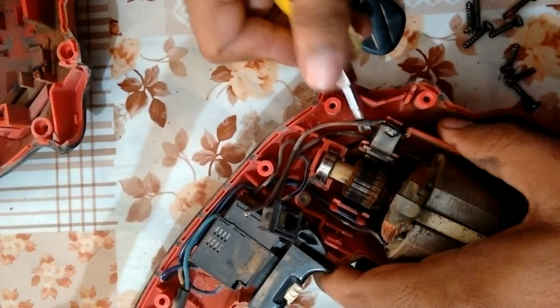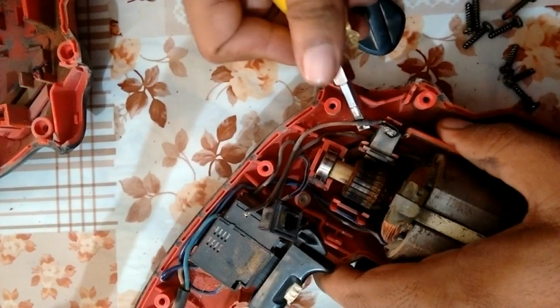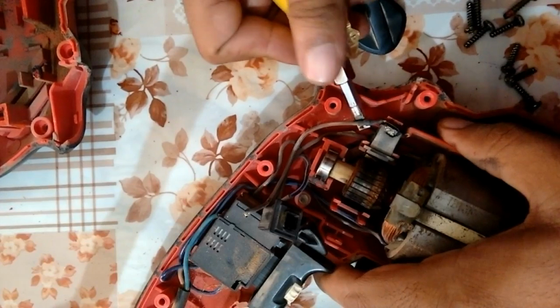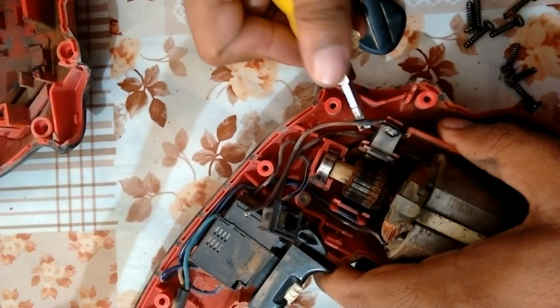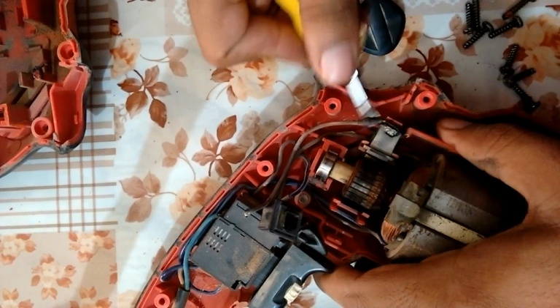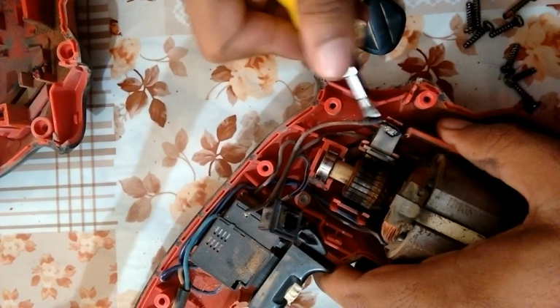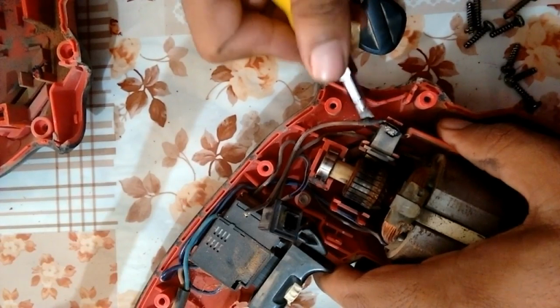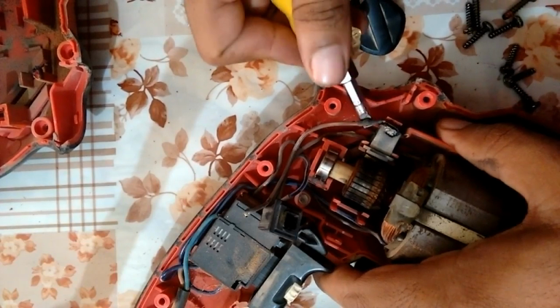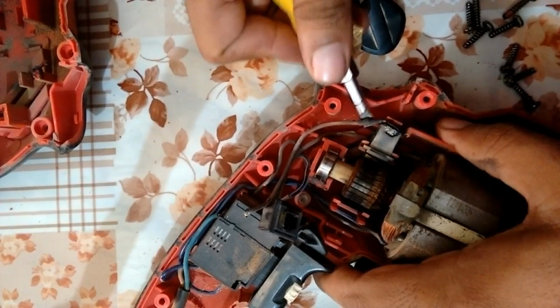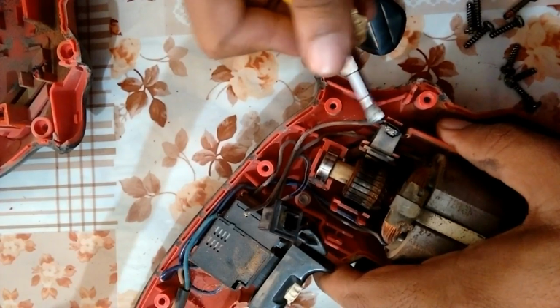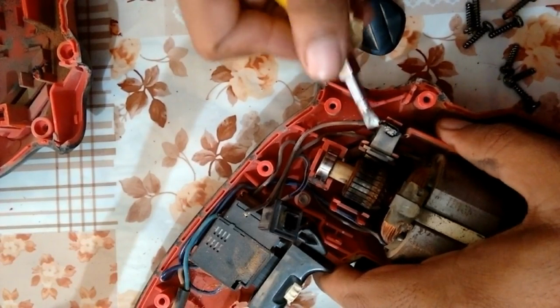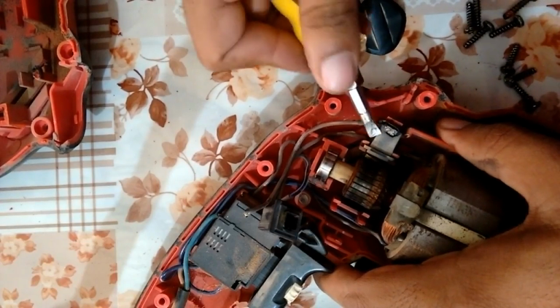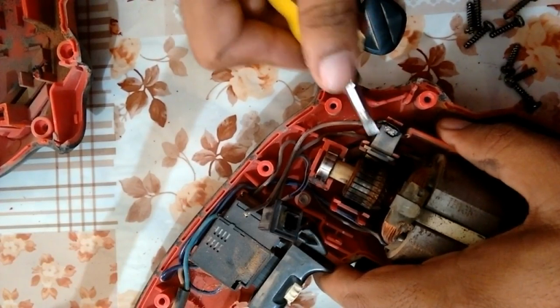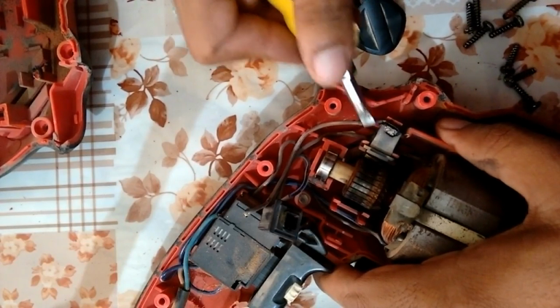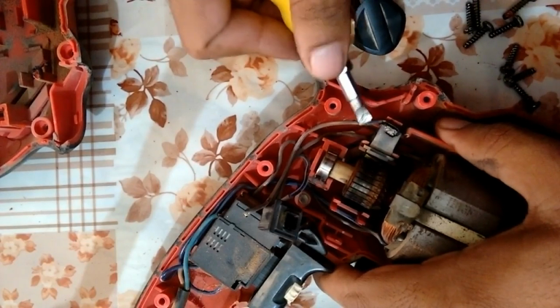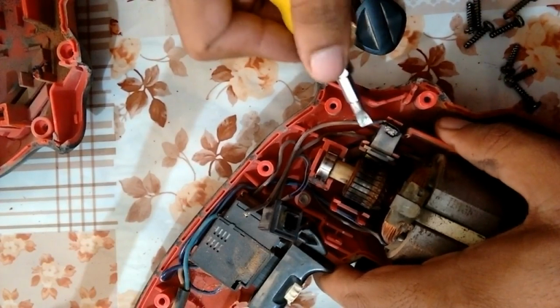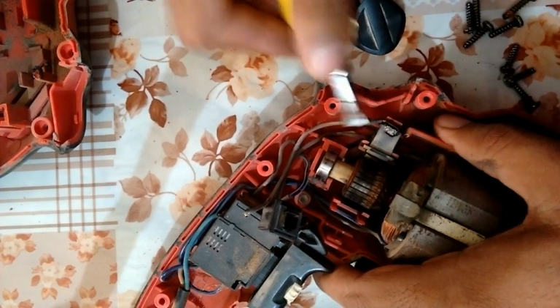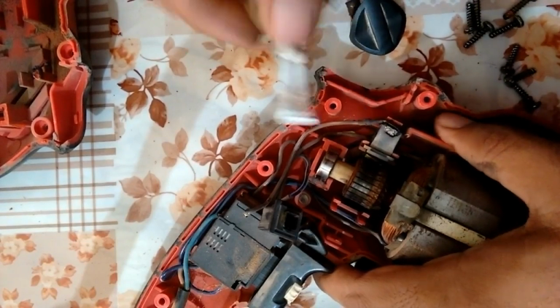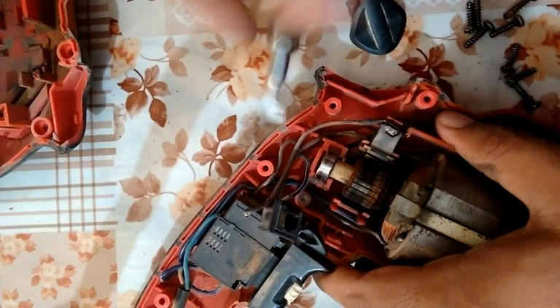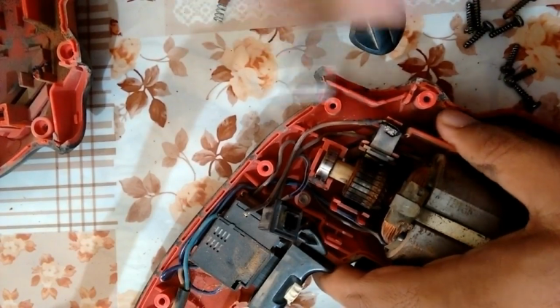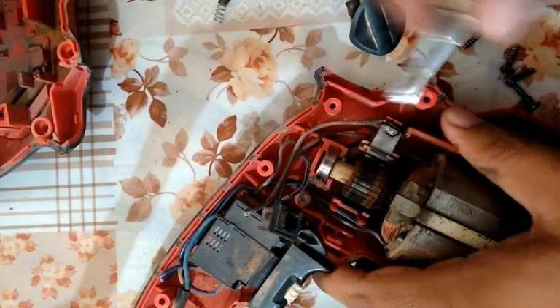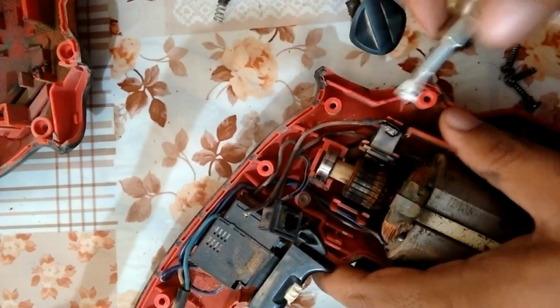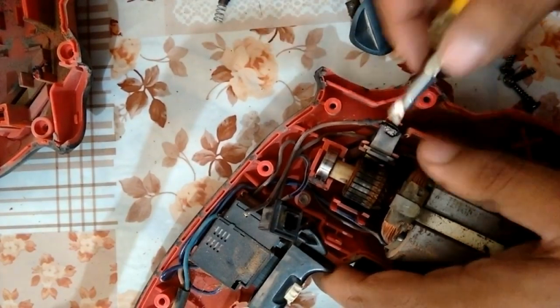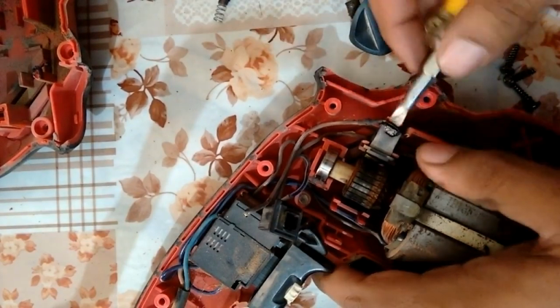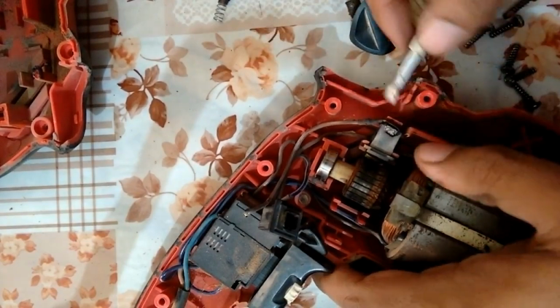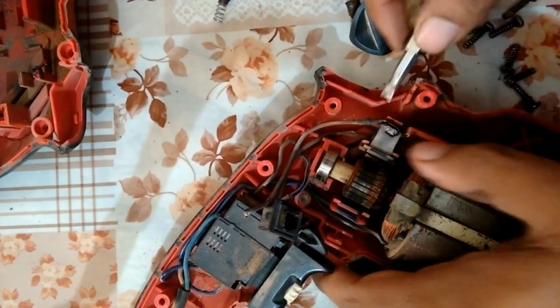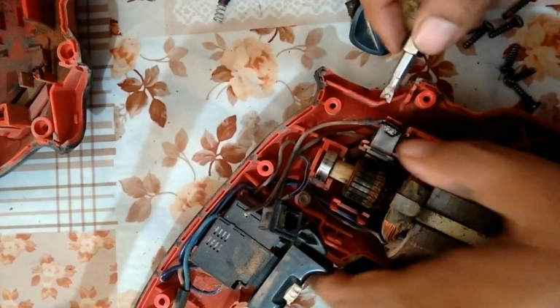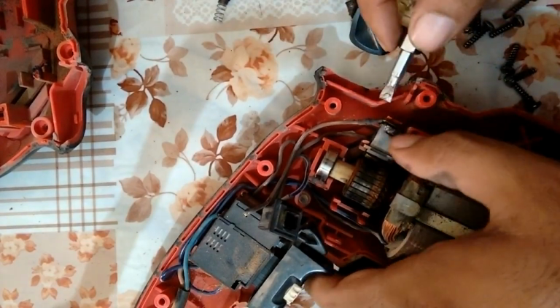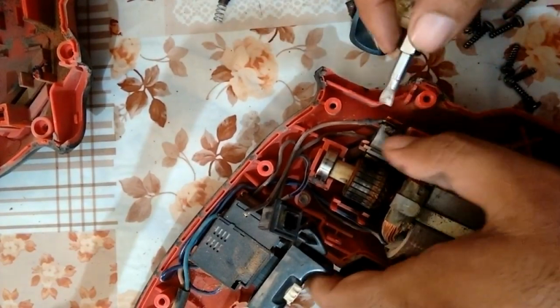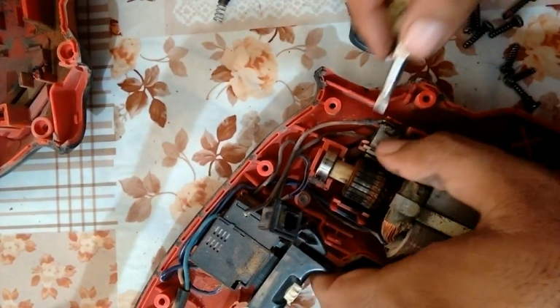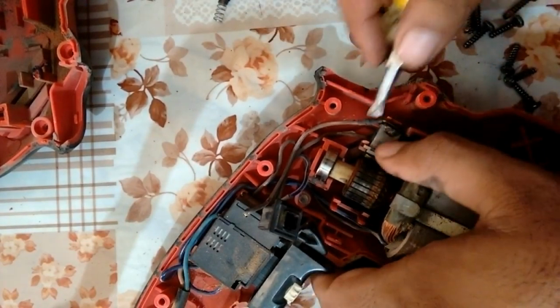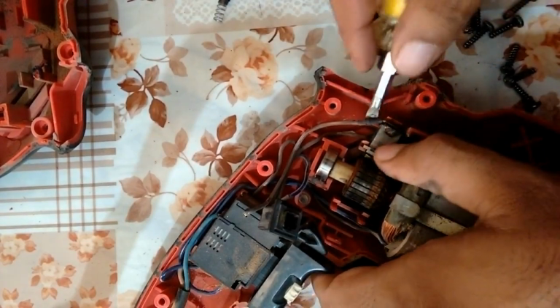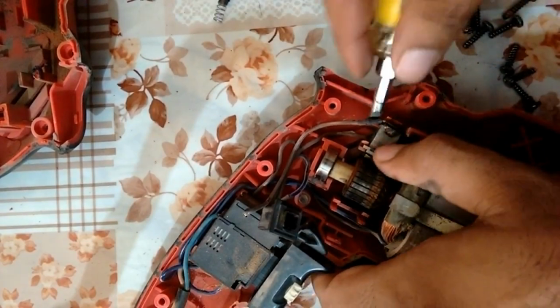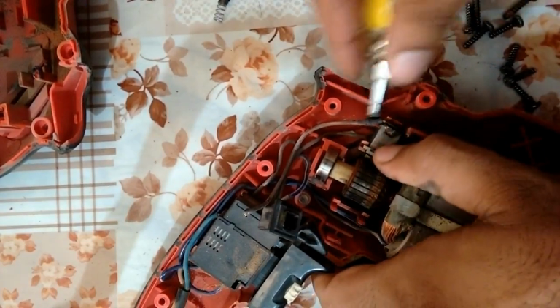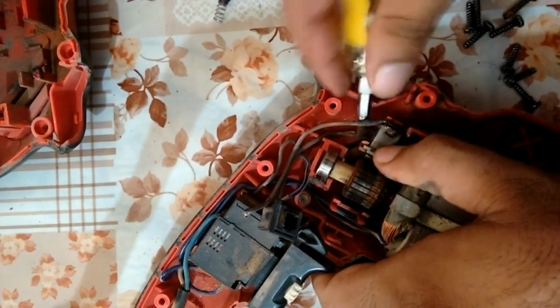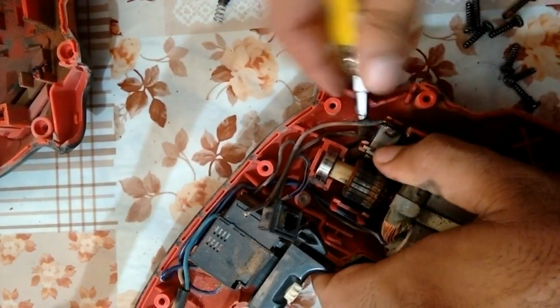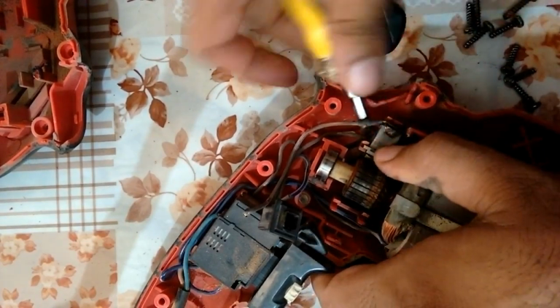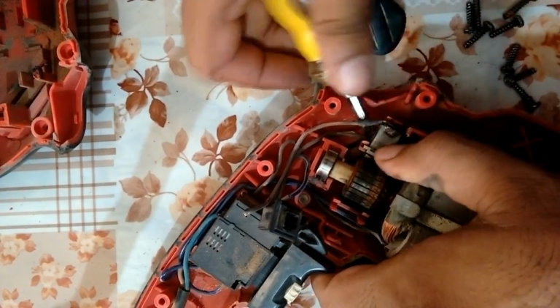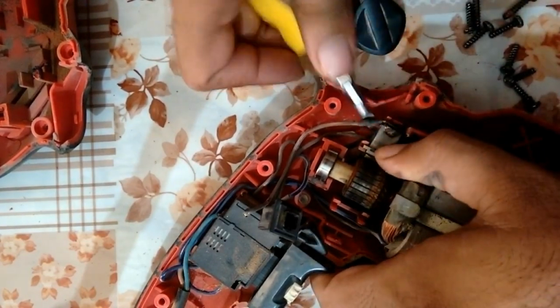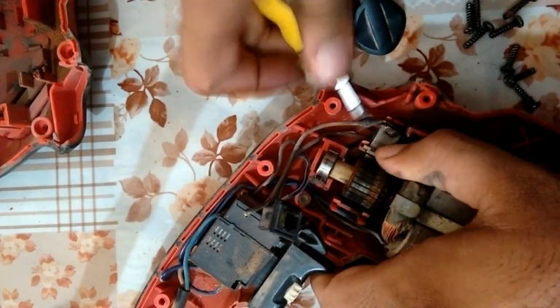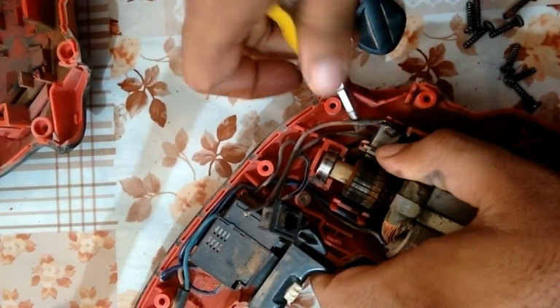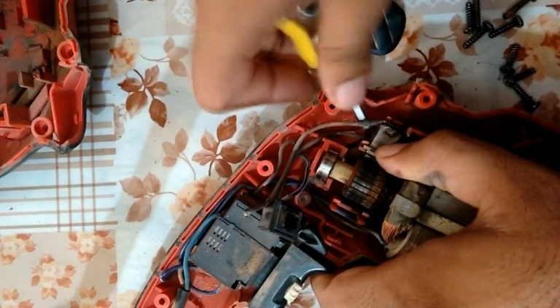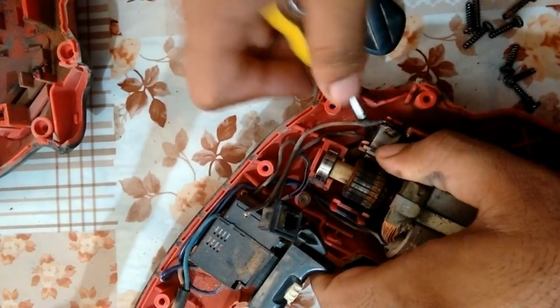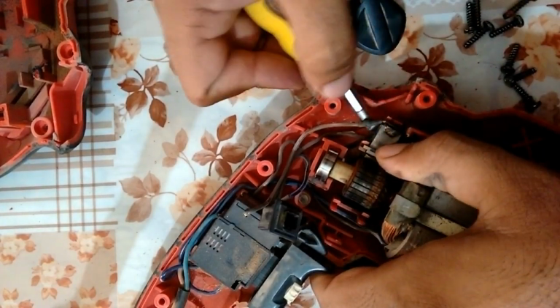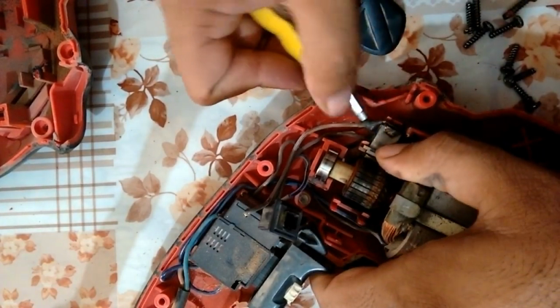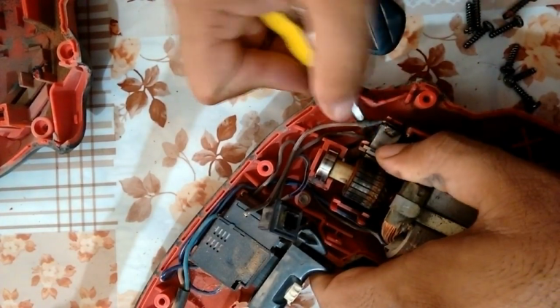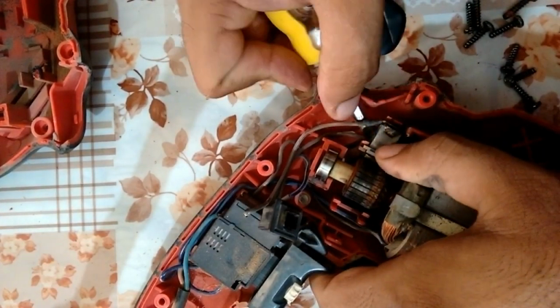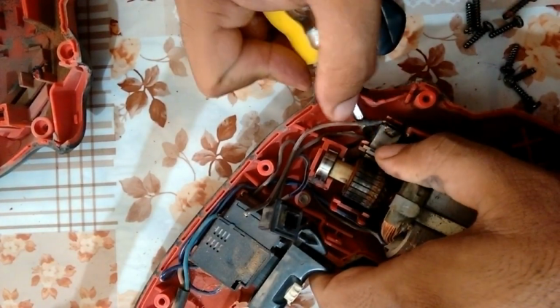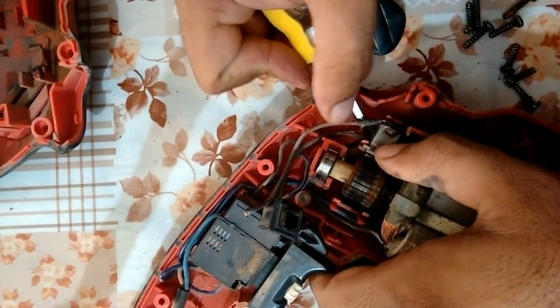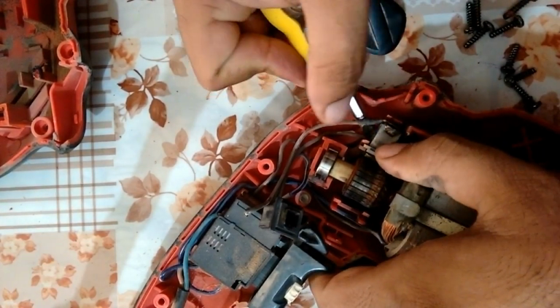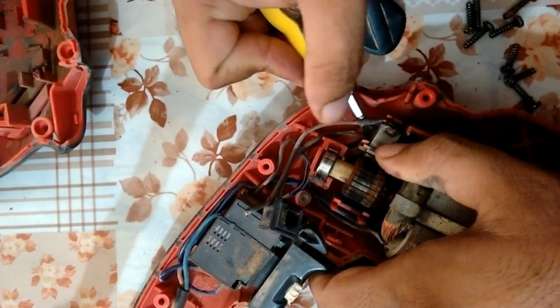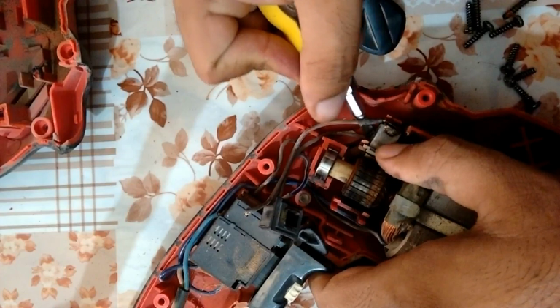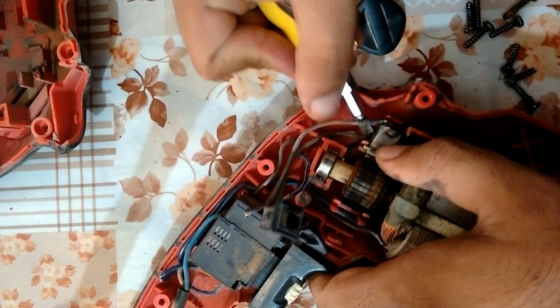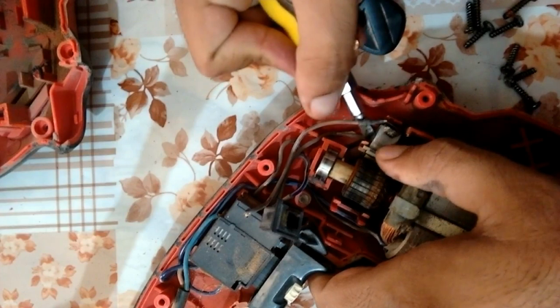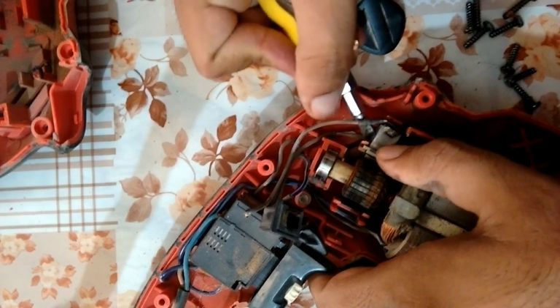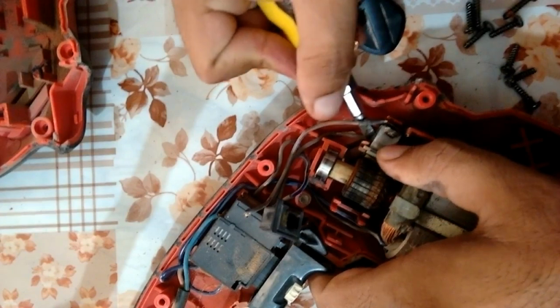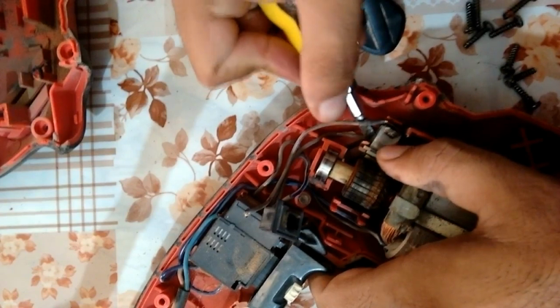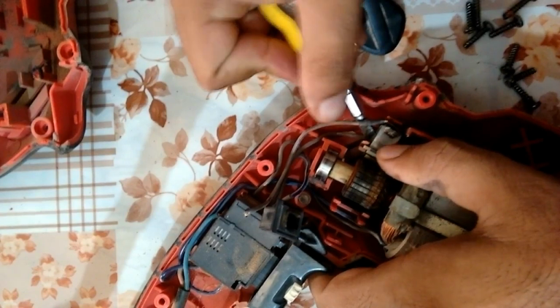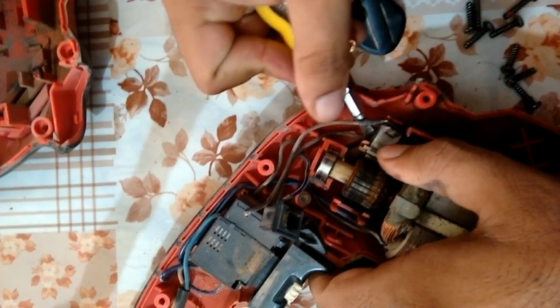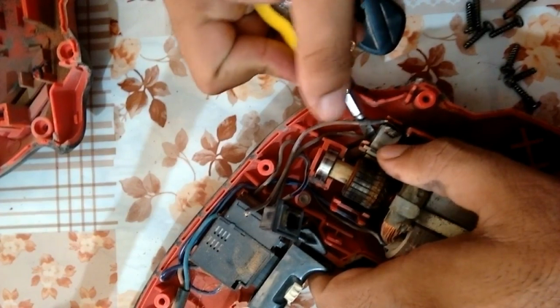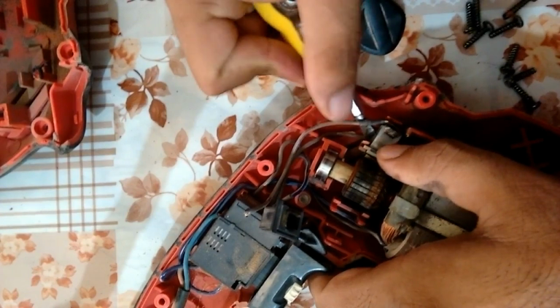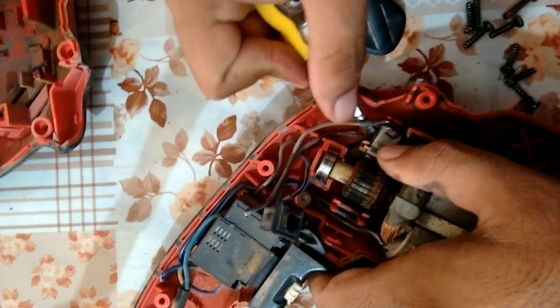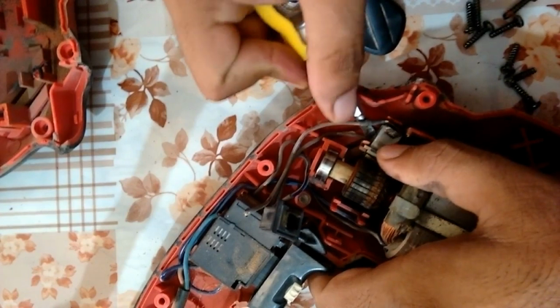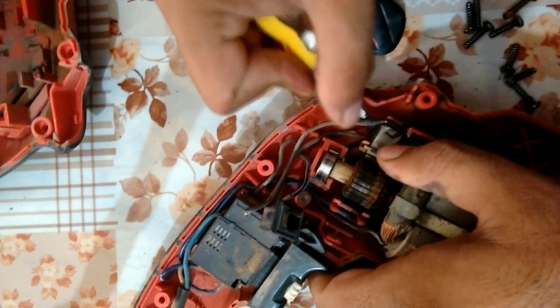This drill machine can also be used on the wall and on wood.